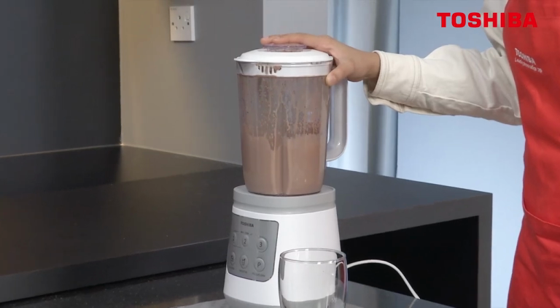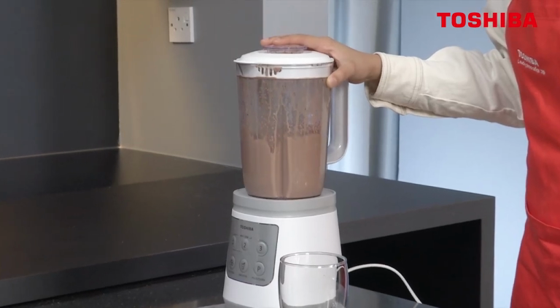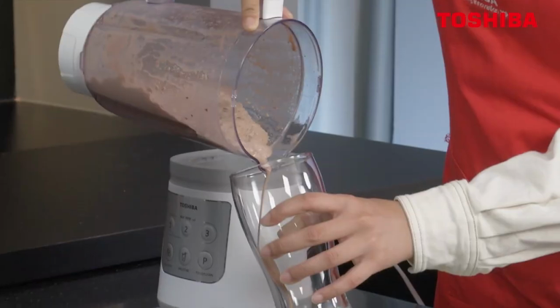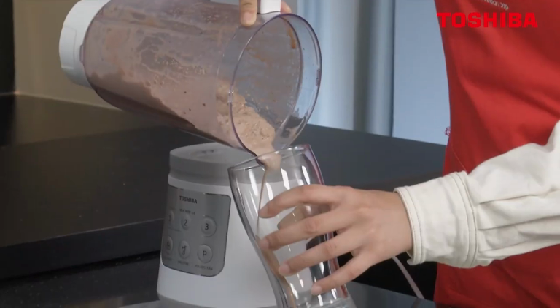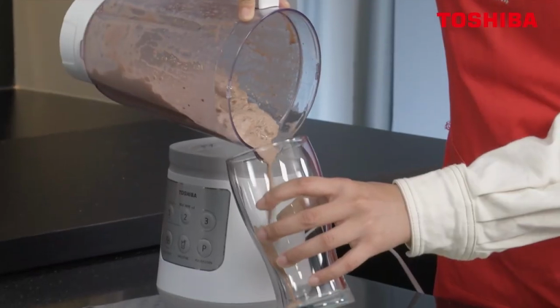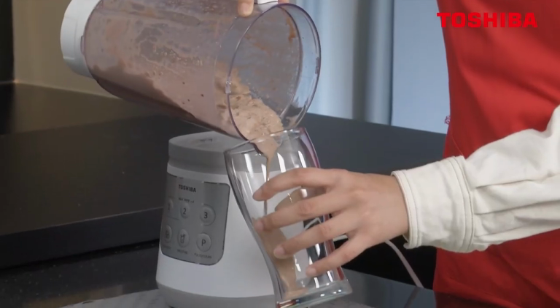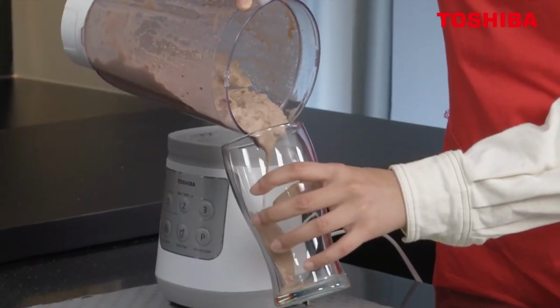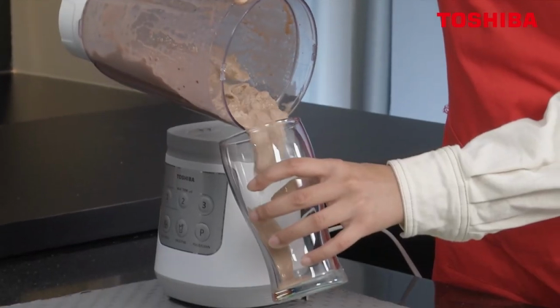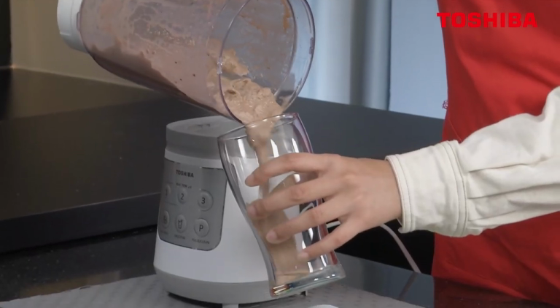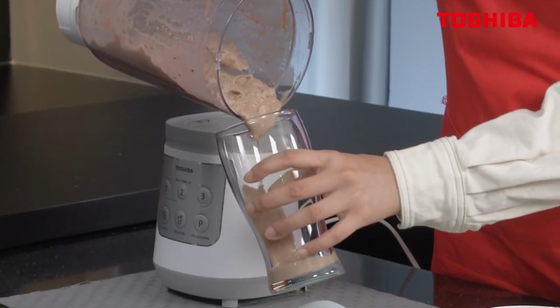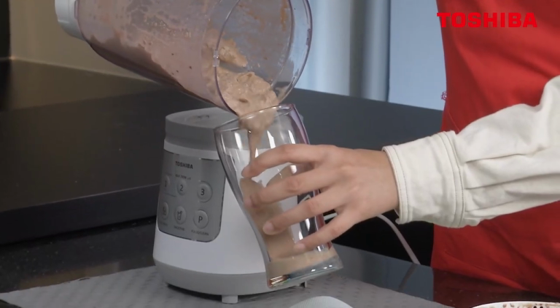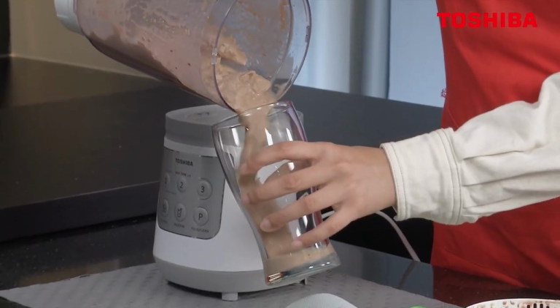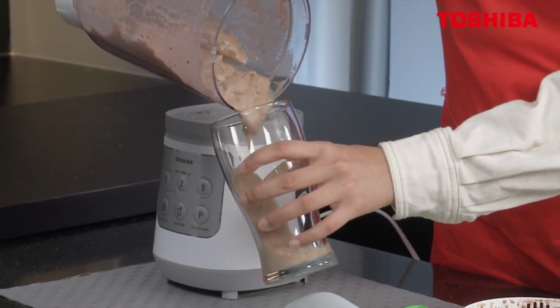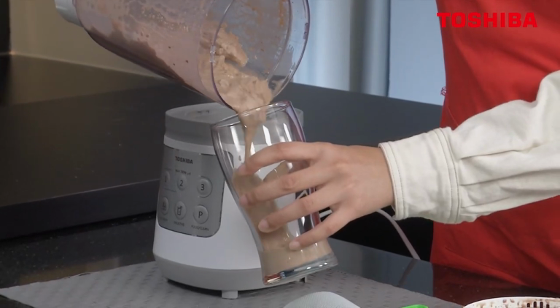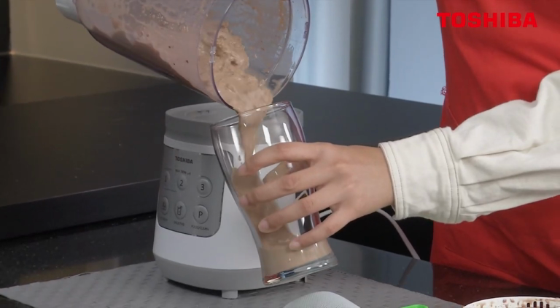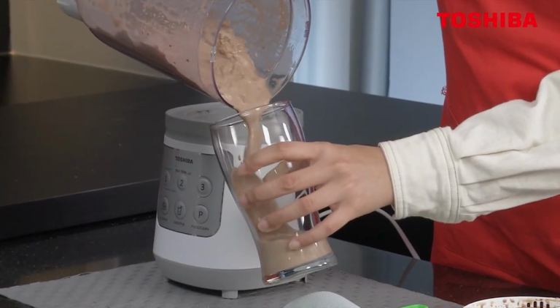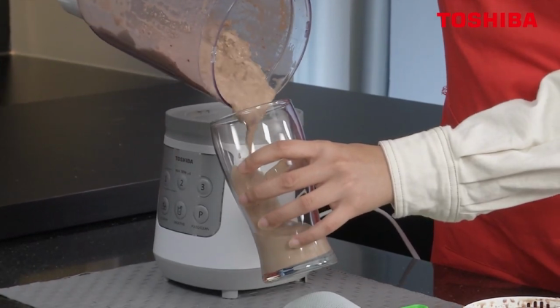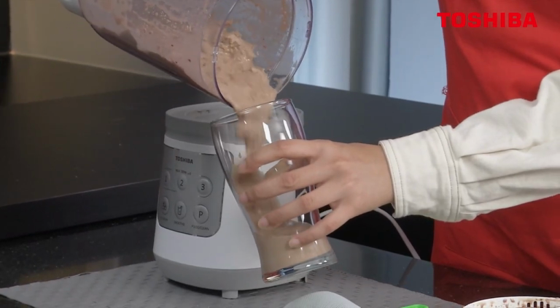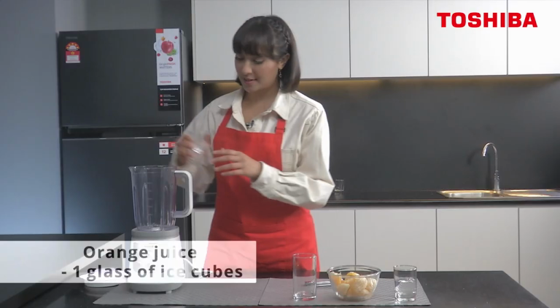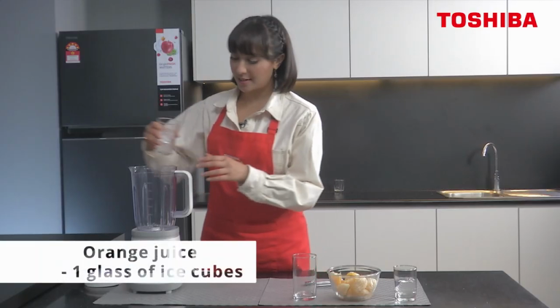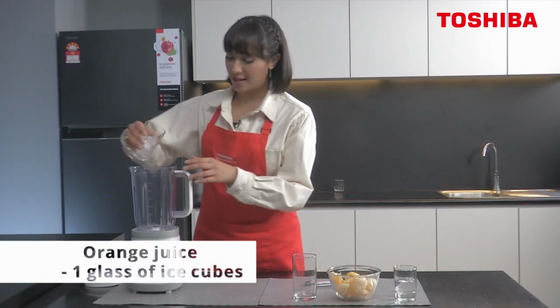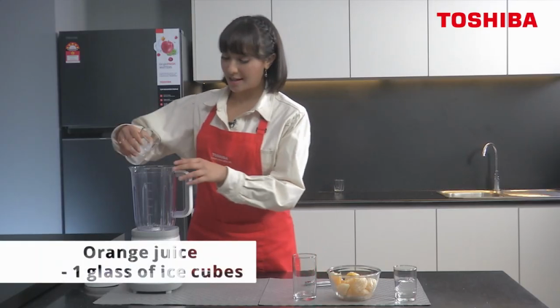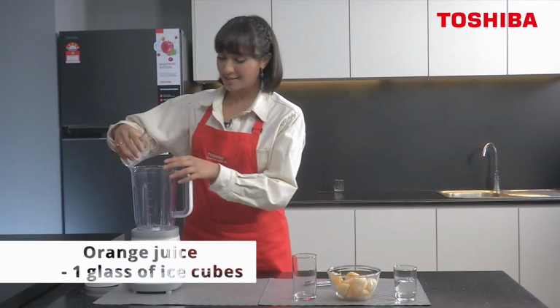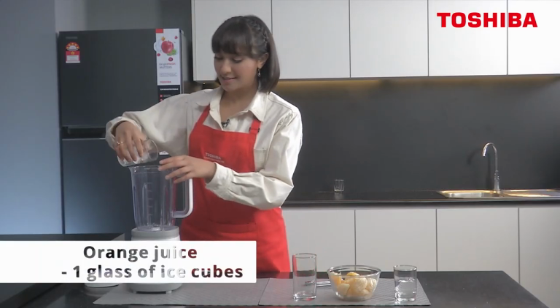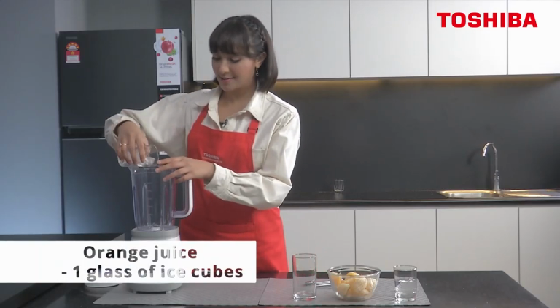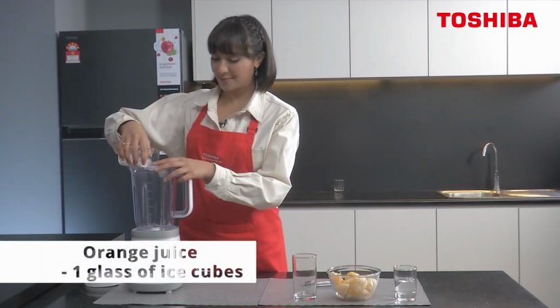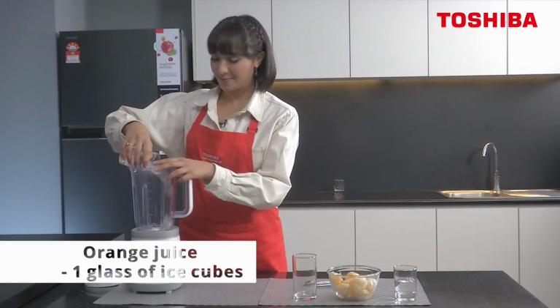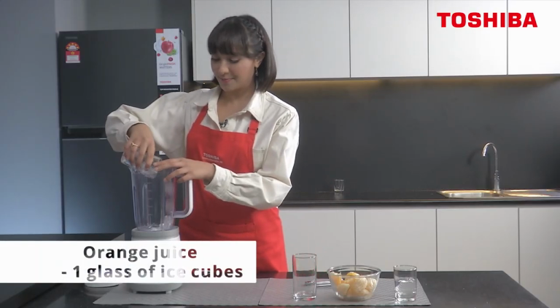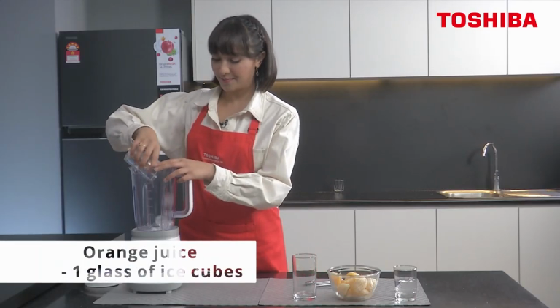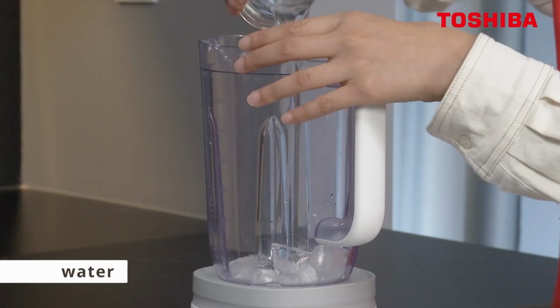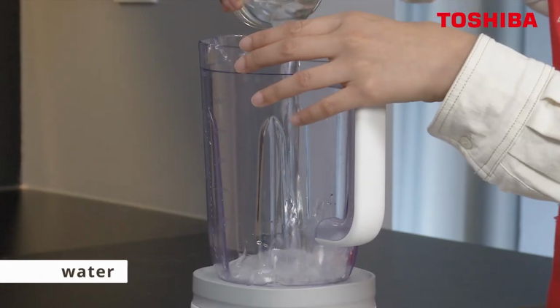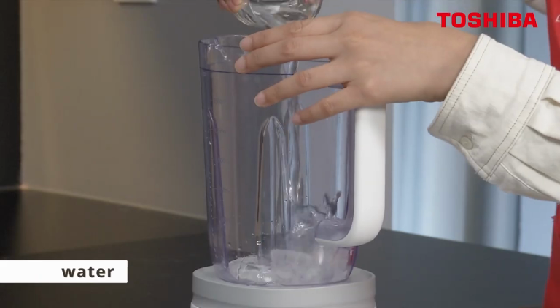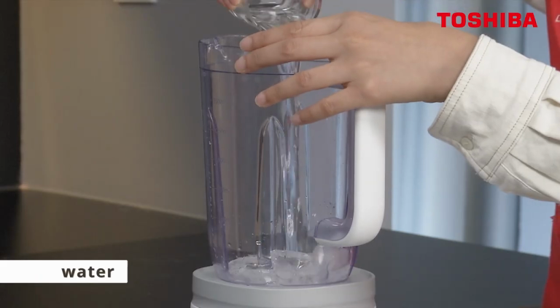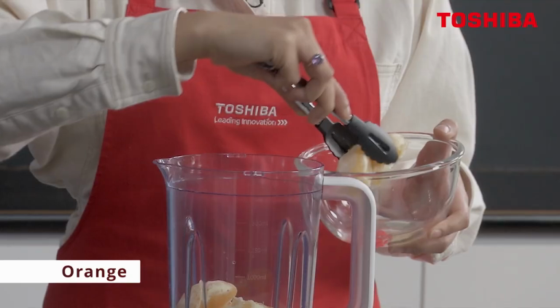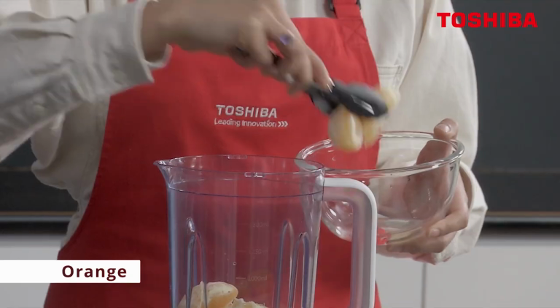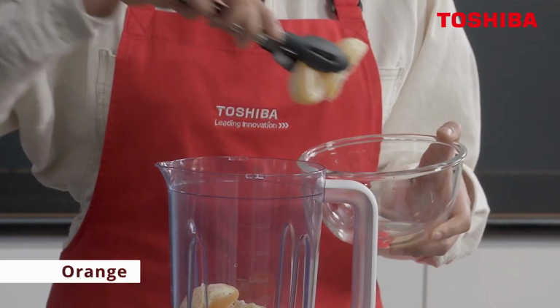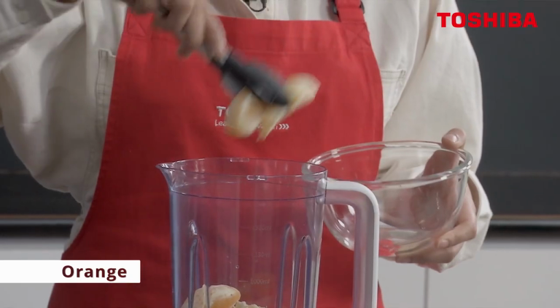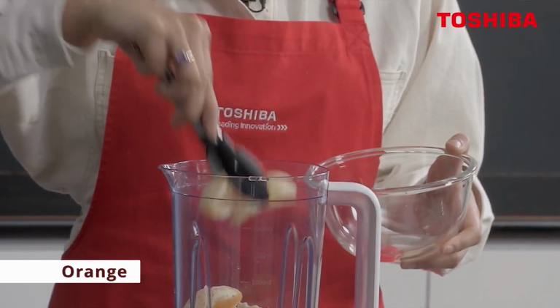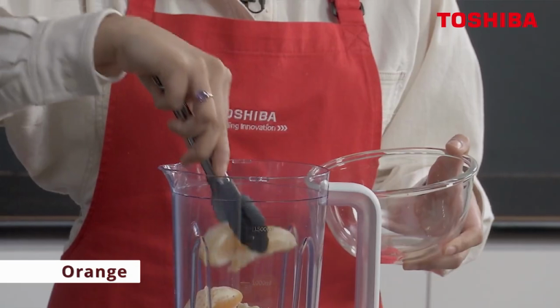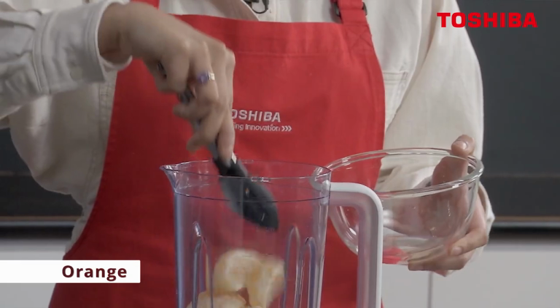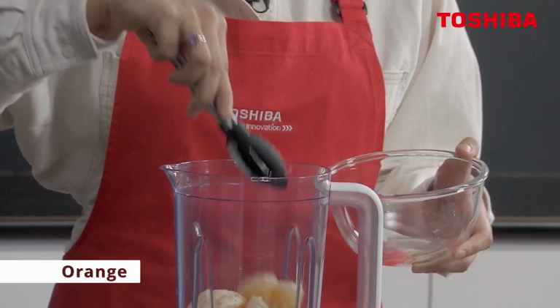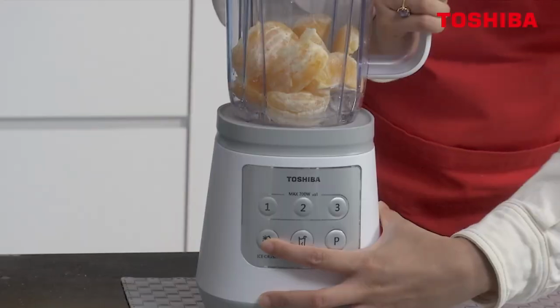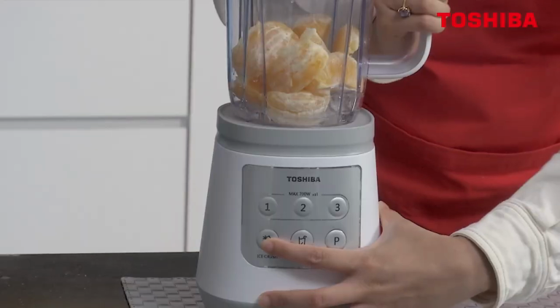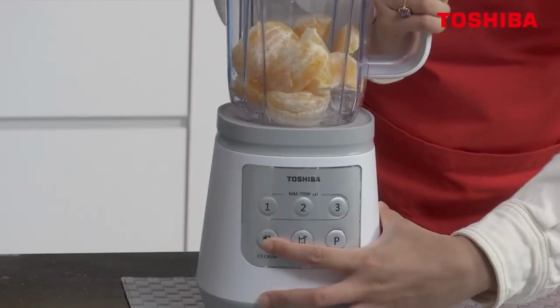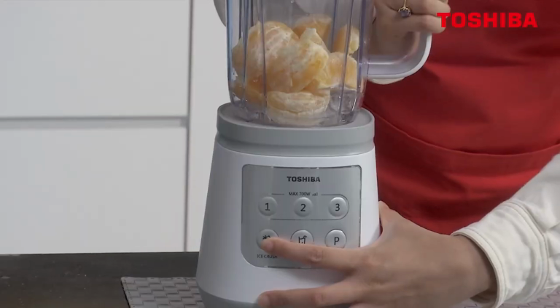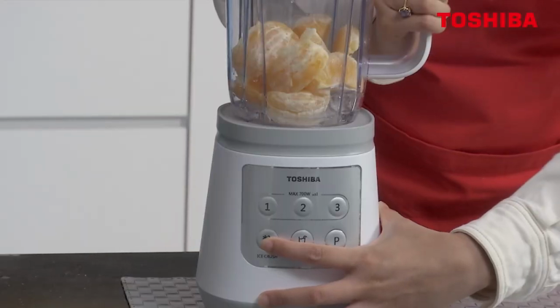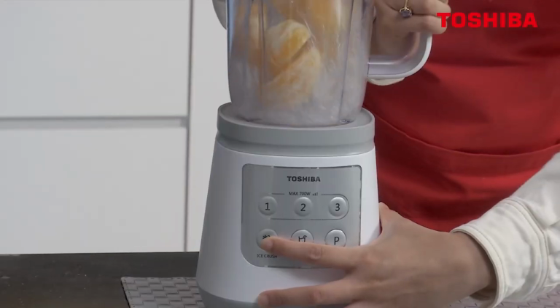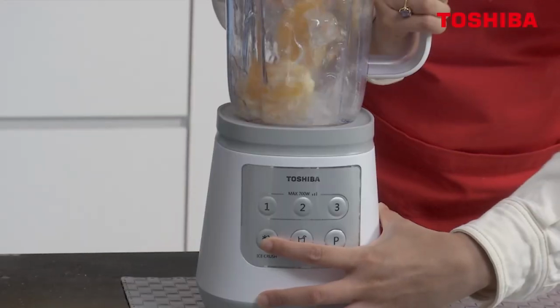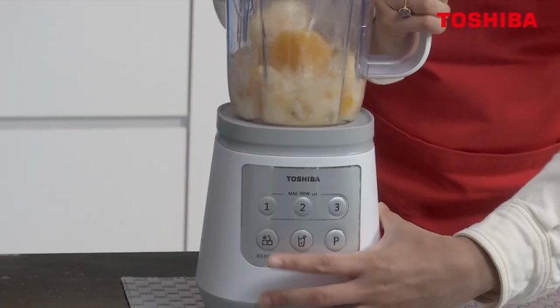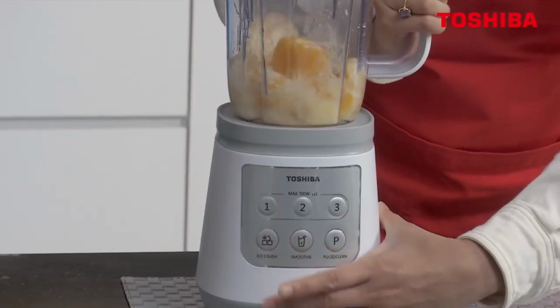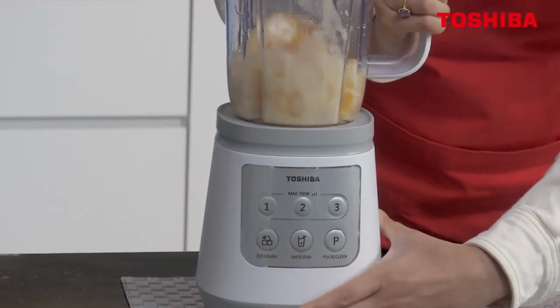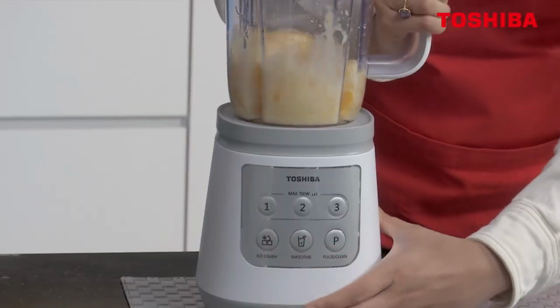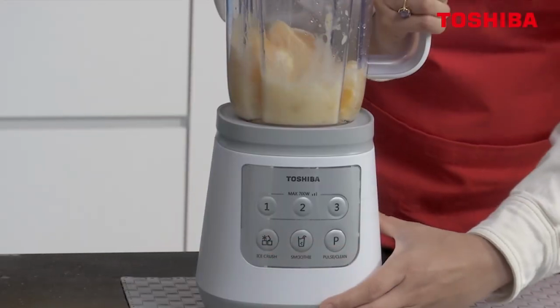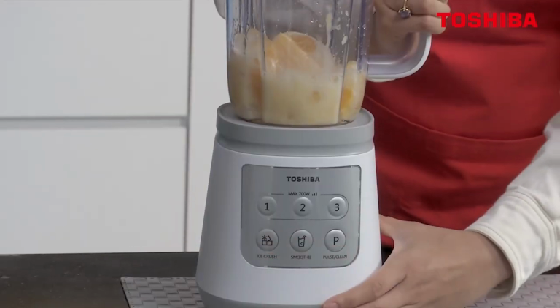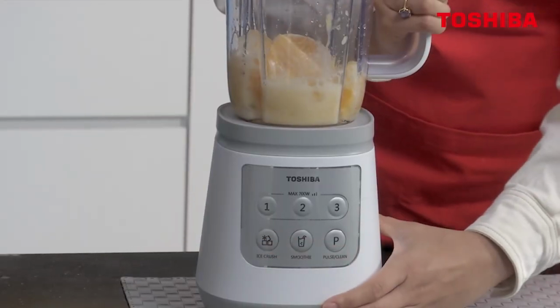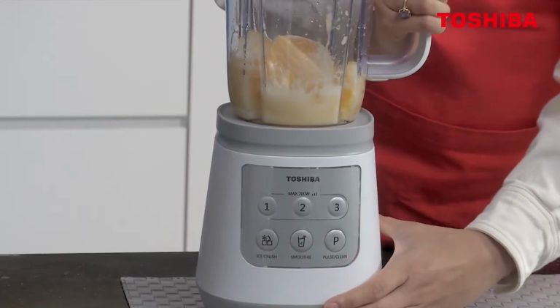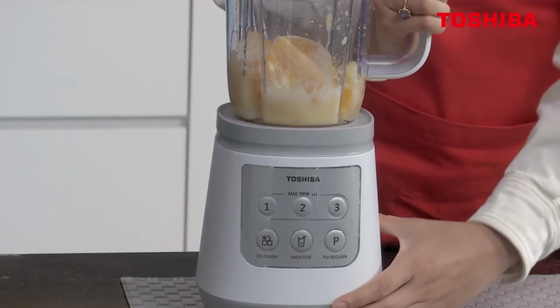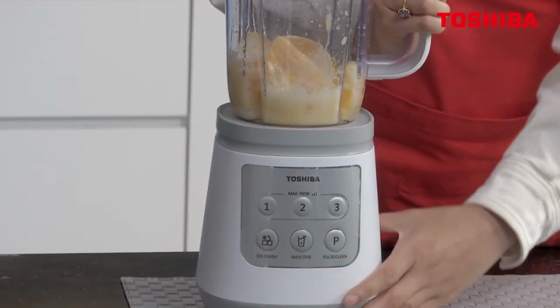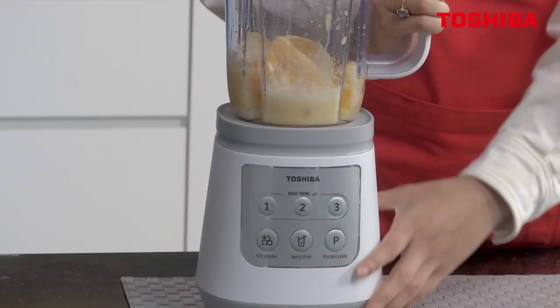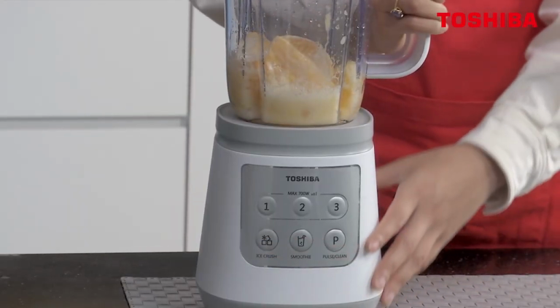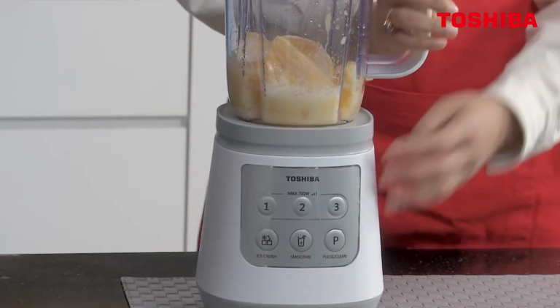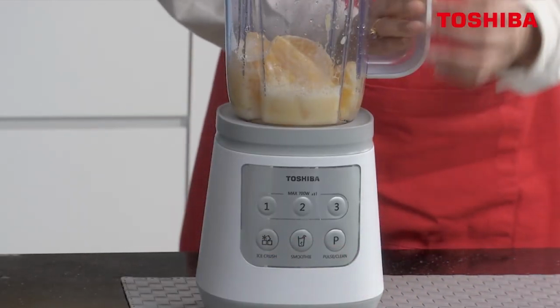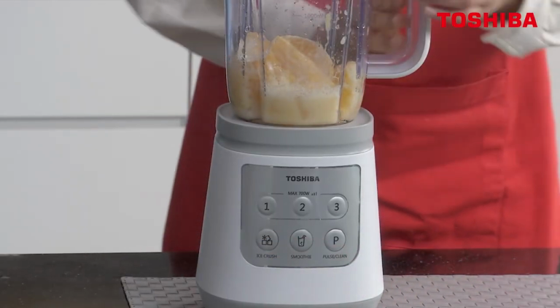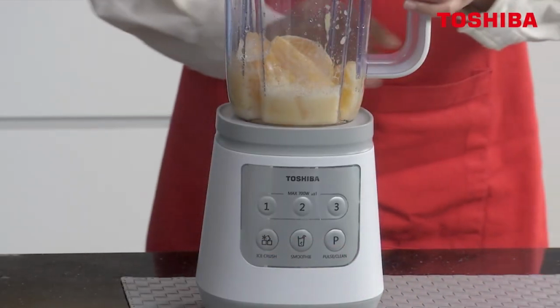Let's pour it out. Orange juice. Water. Click crush ice for your oranges. Leave it because it's auto.